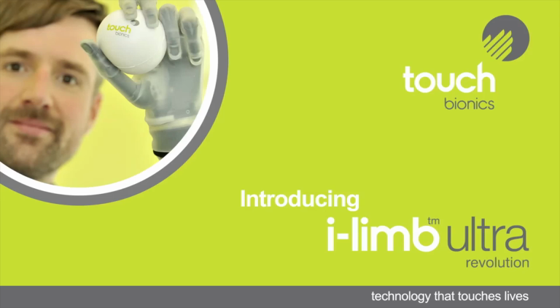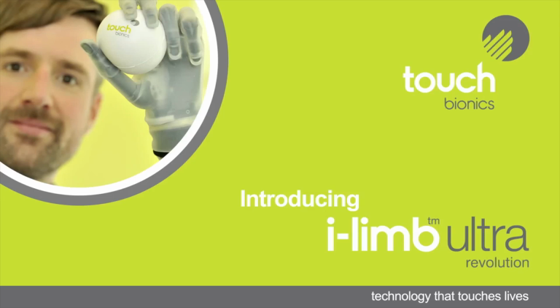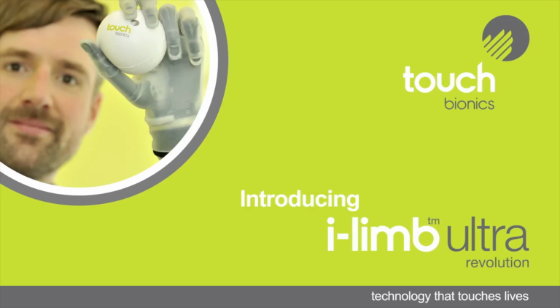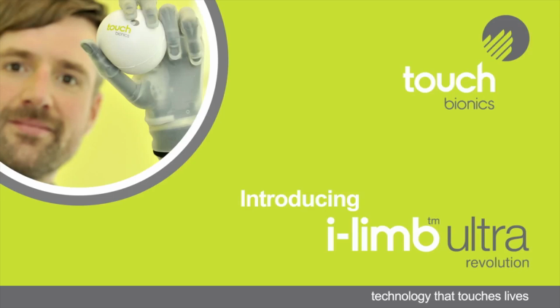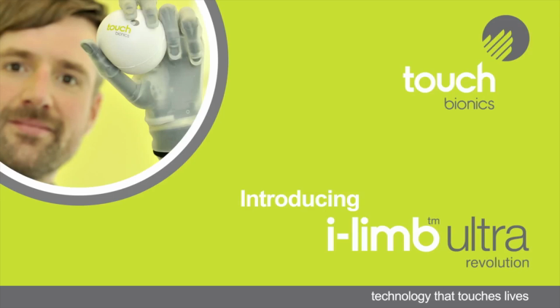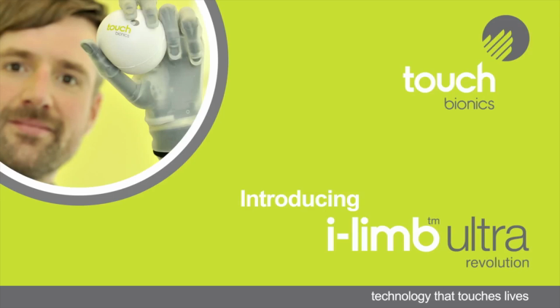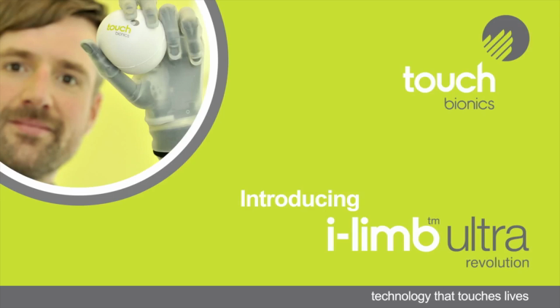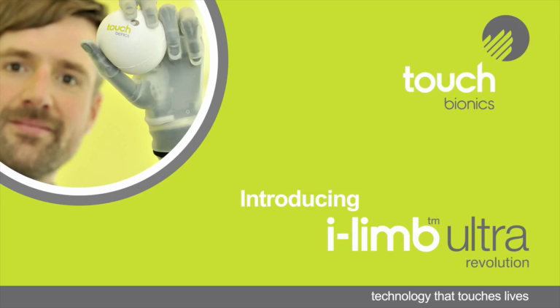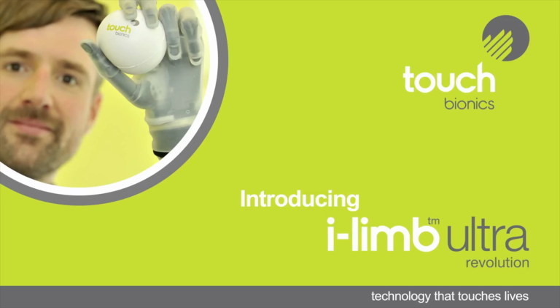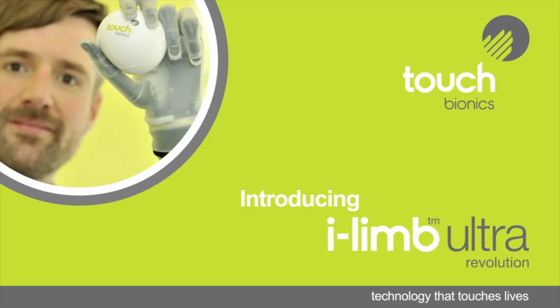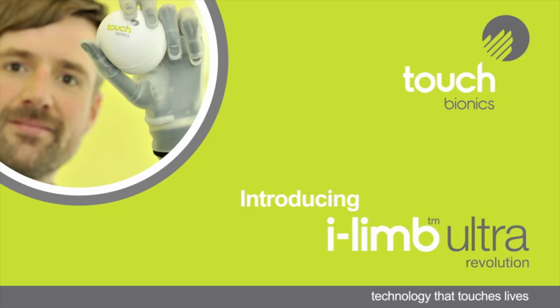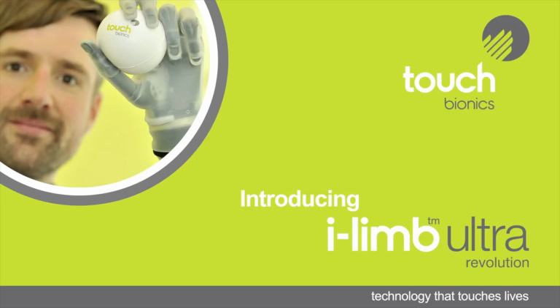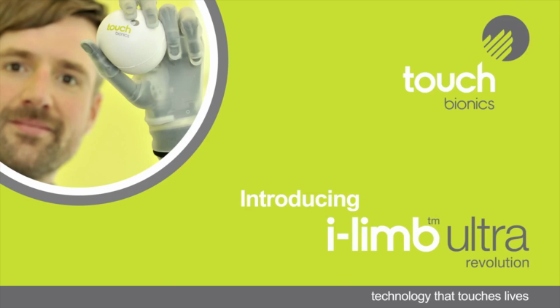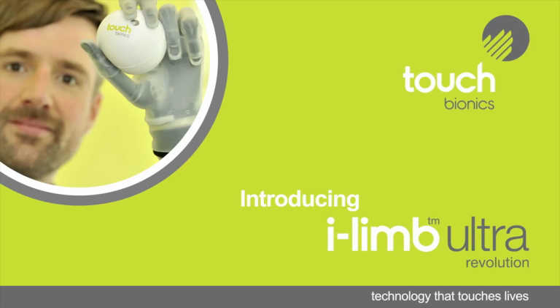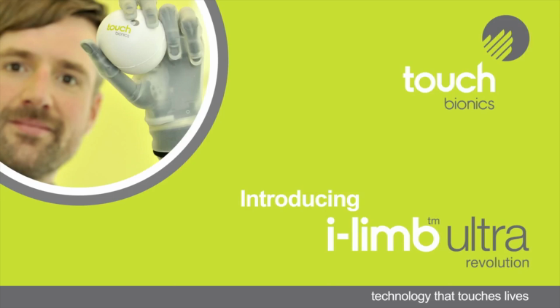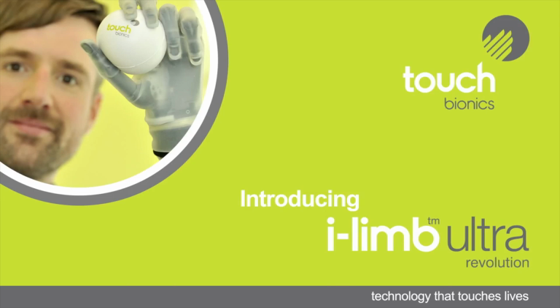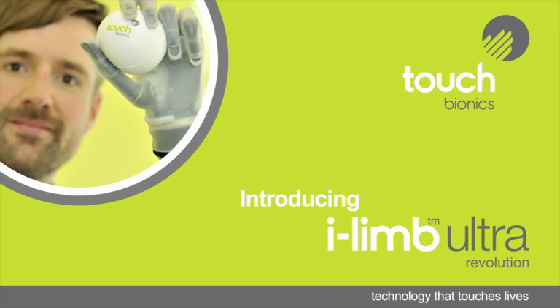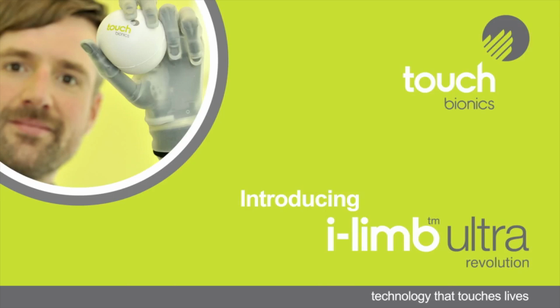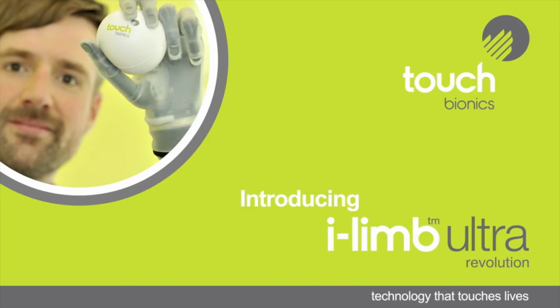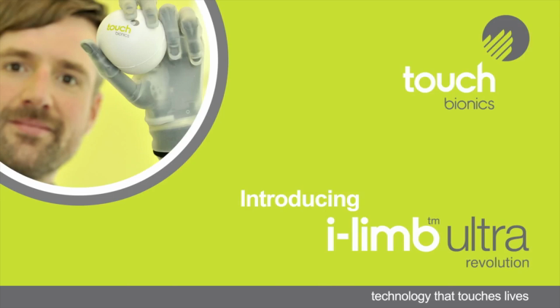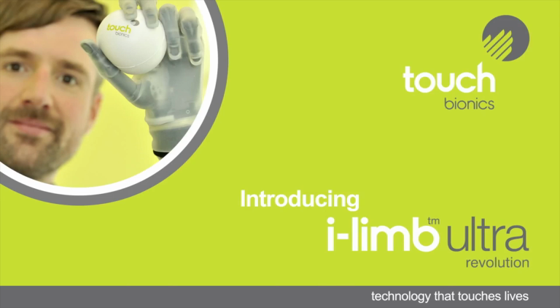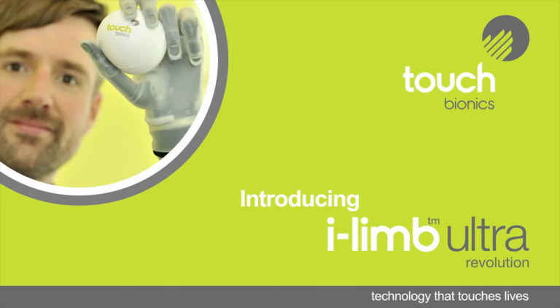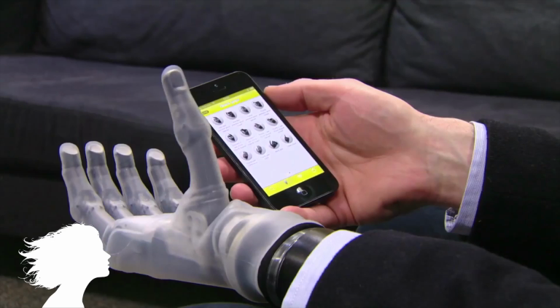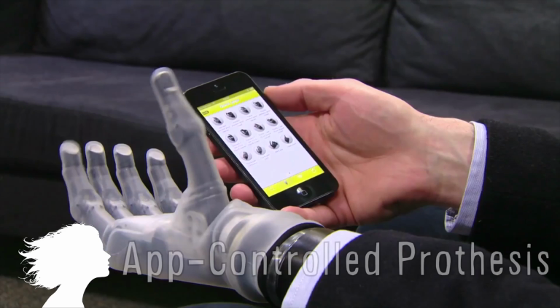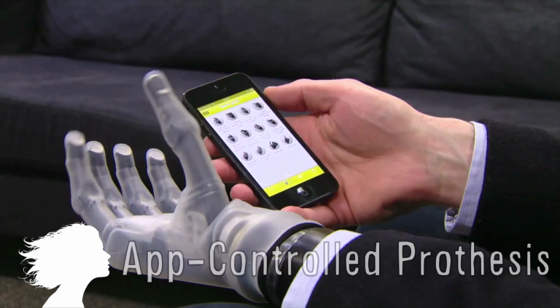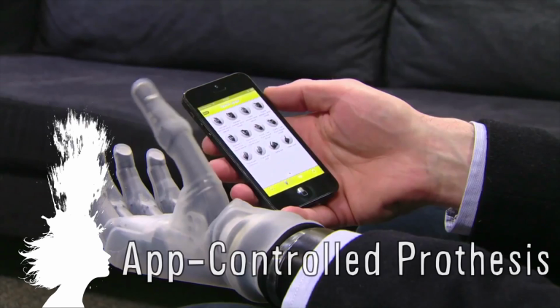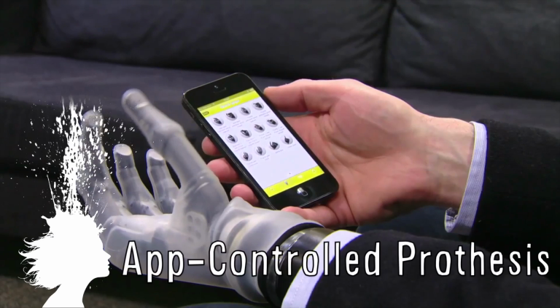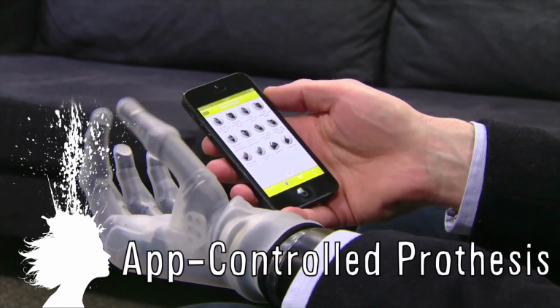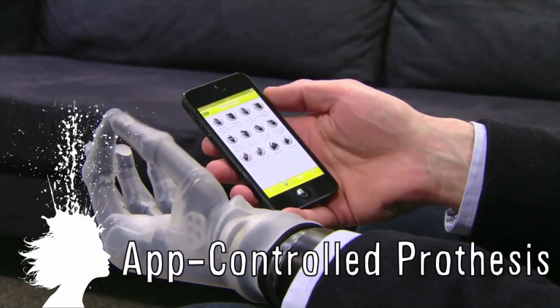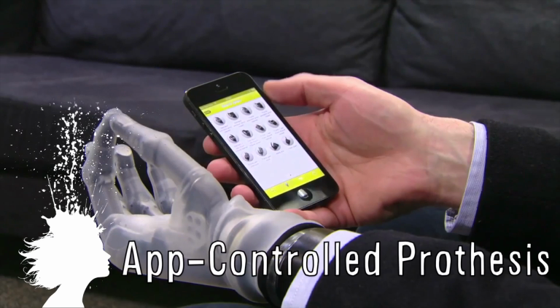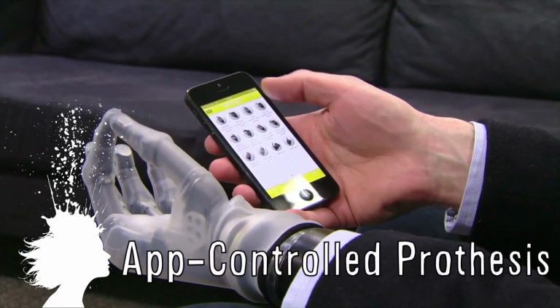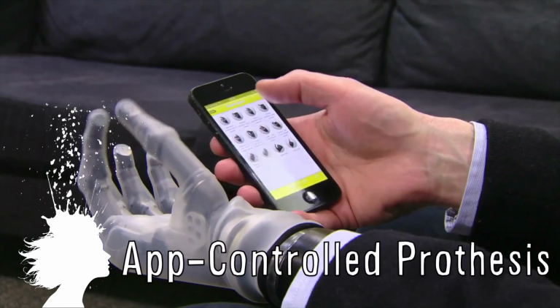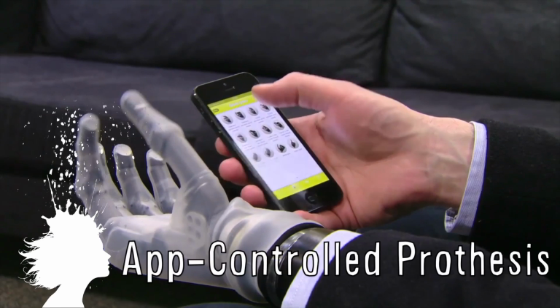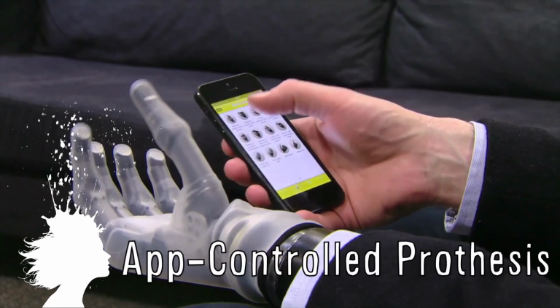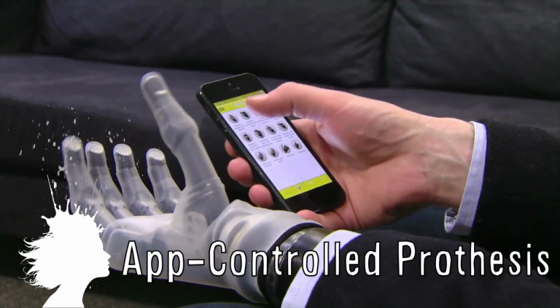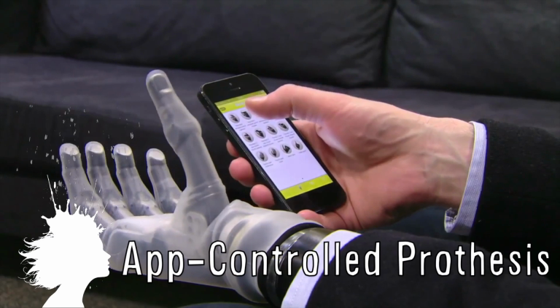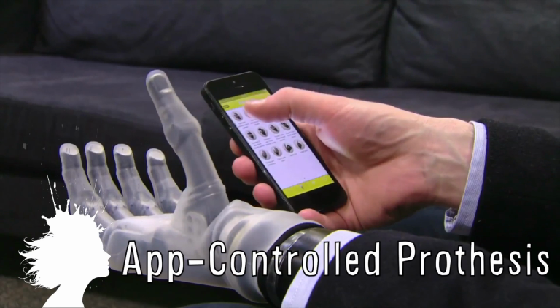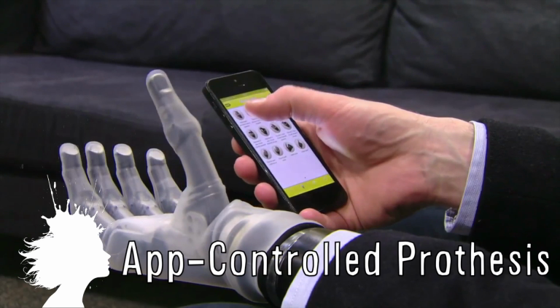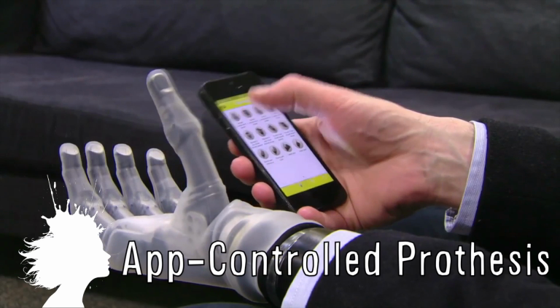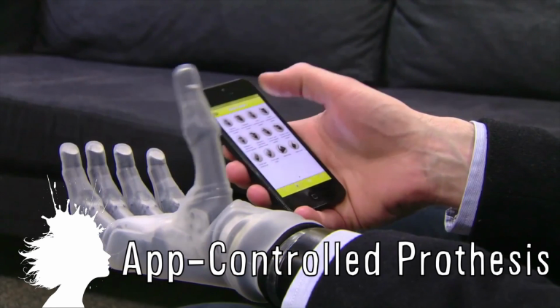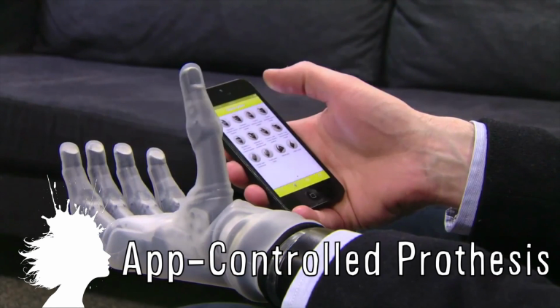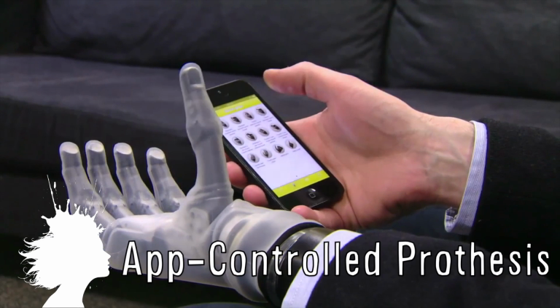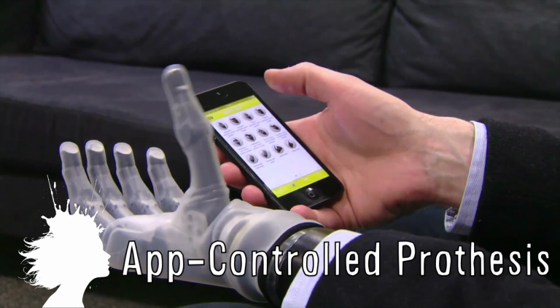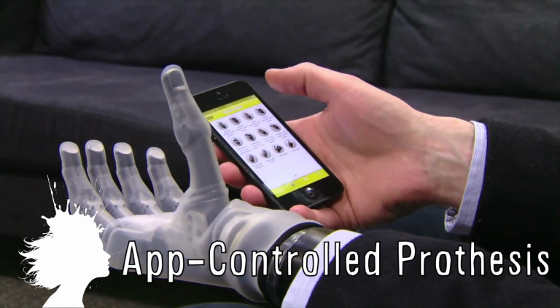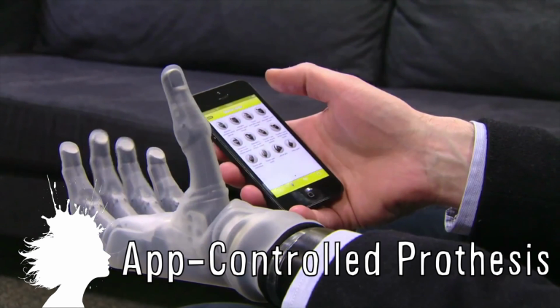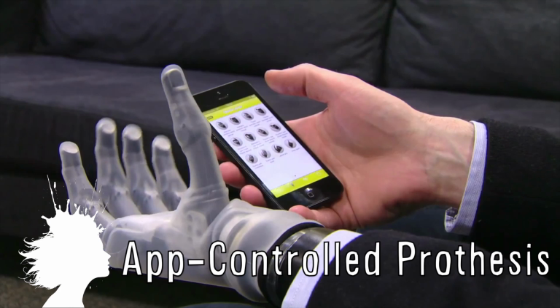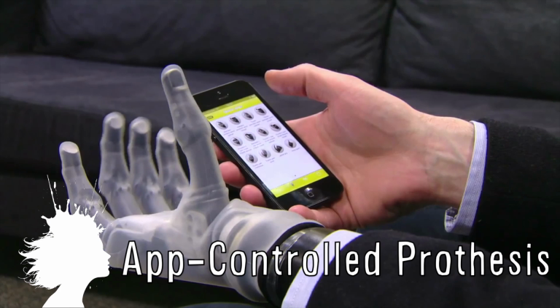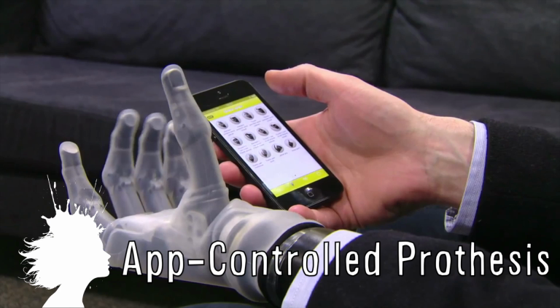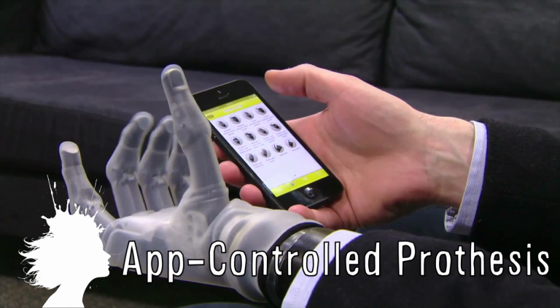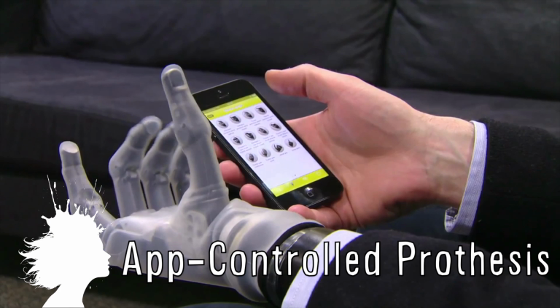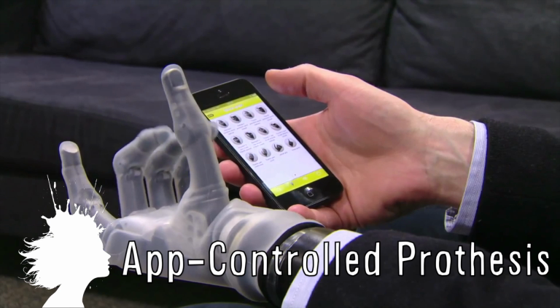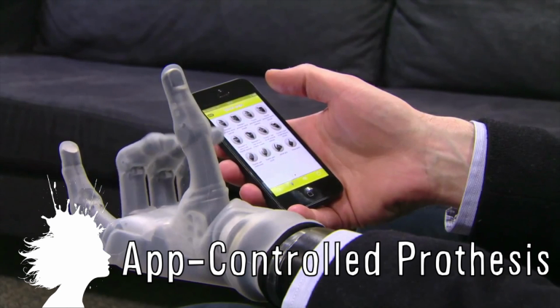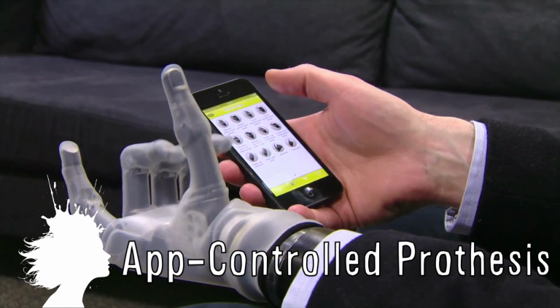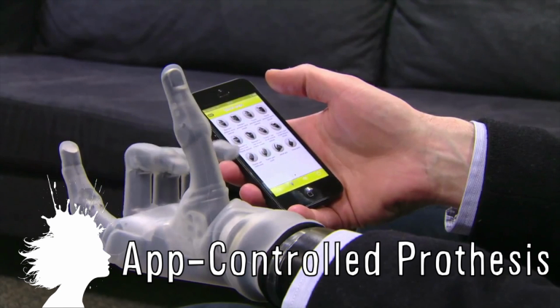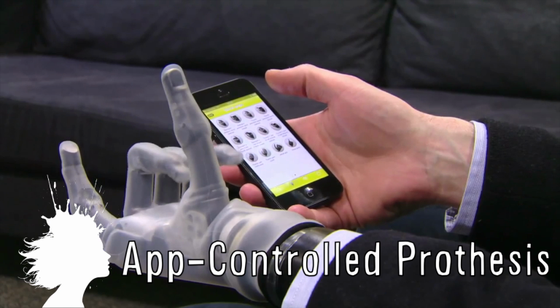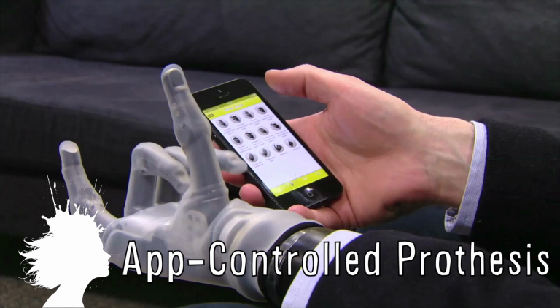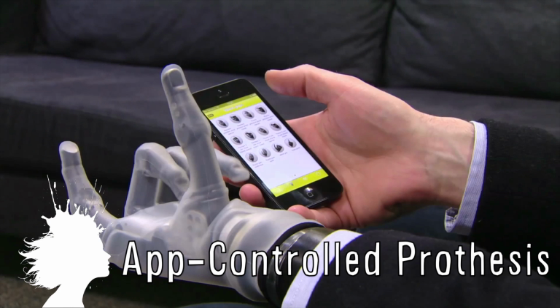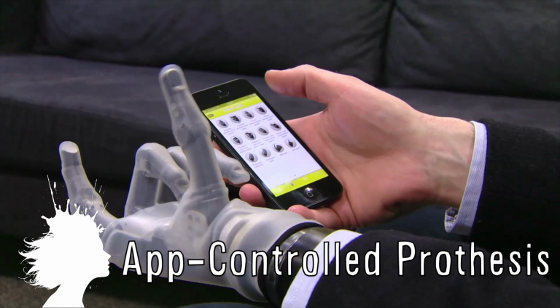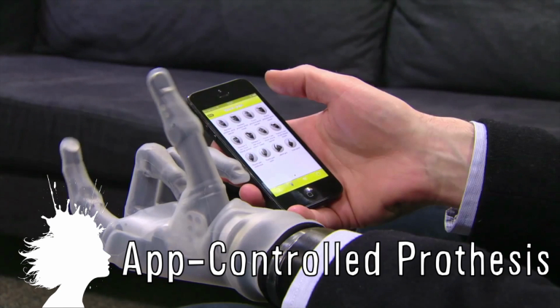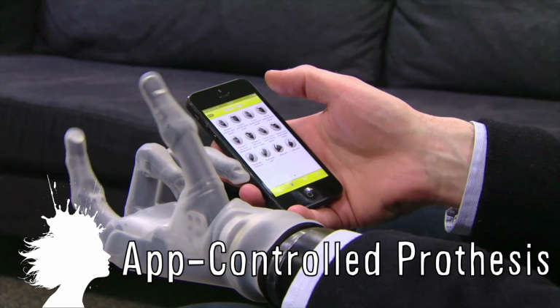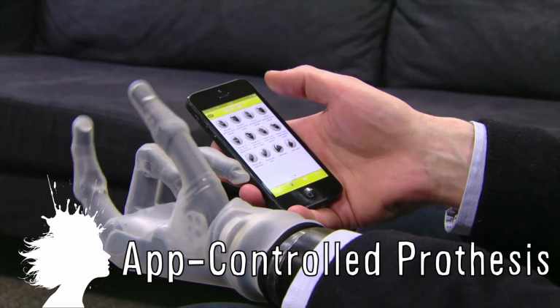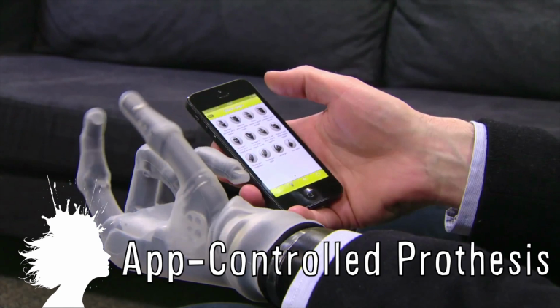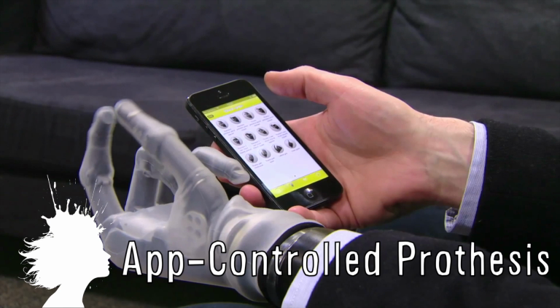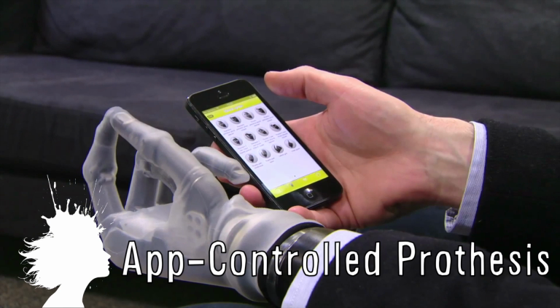The new iLimb Ultra Revolution from TouchBiotics is the first upper limb prosthesis that can be controlled with an app.